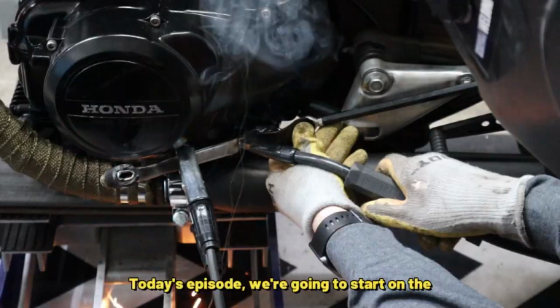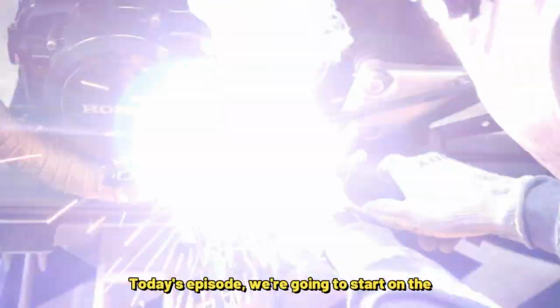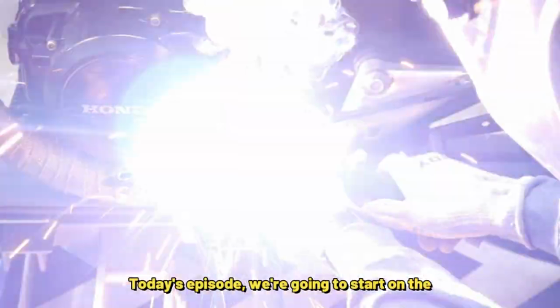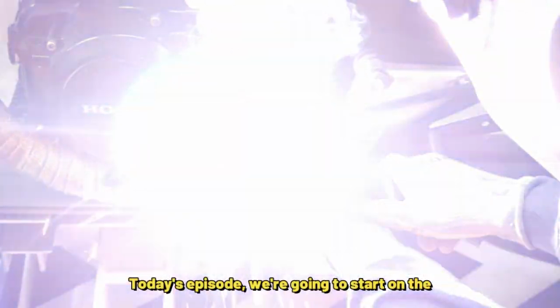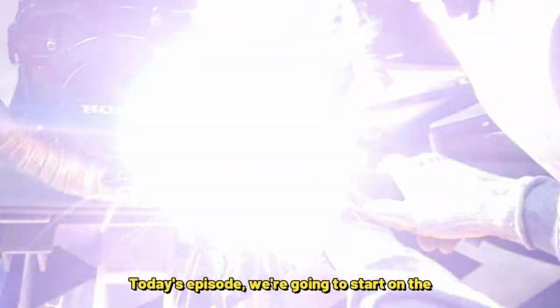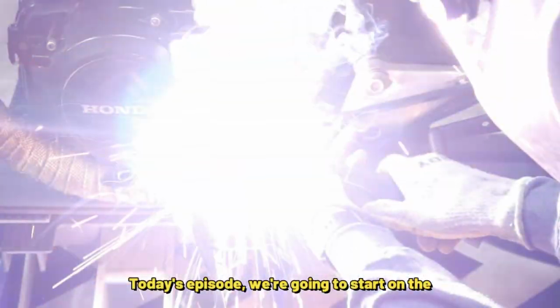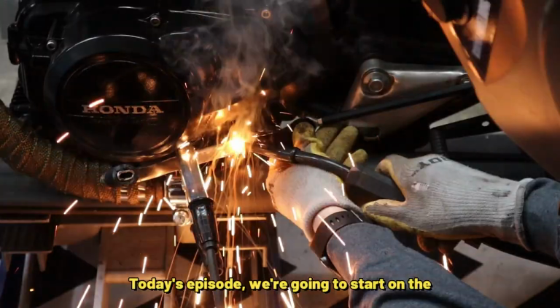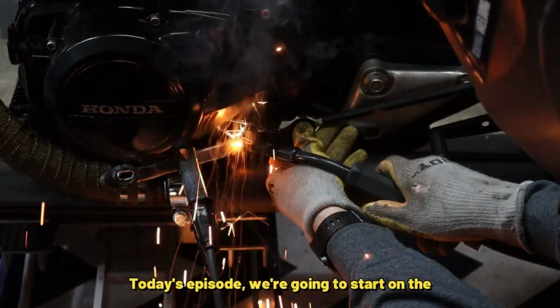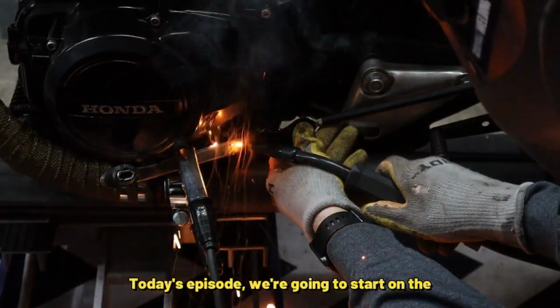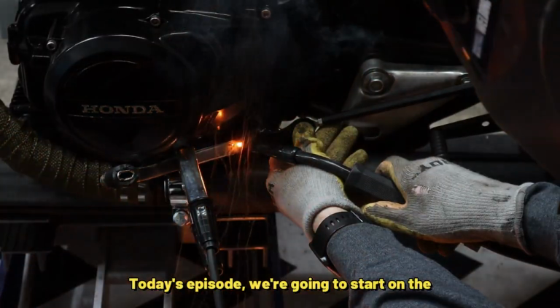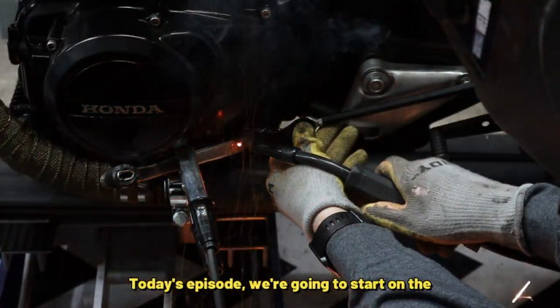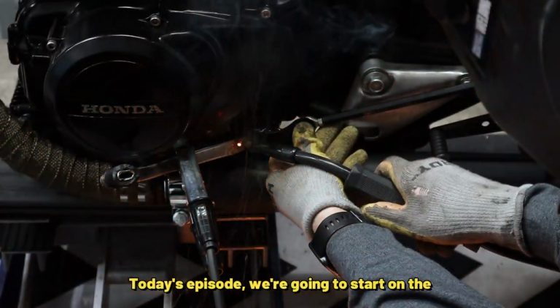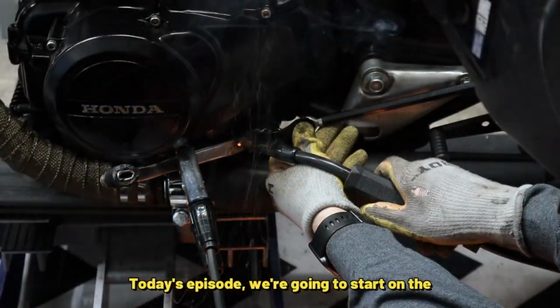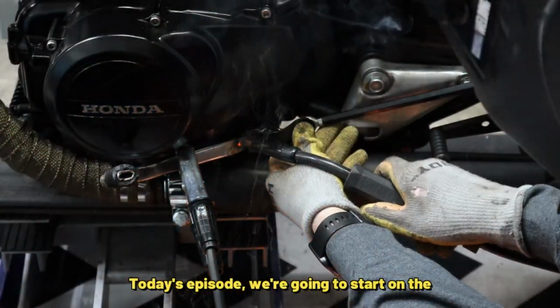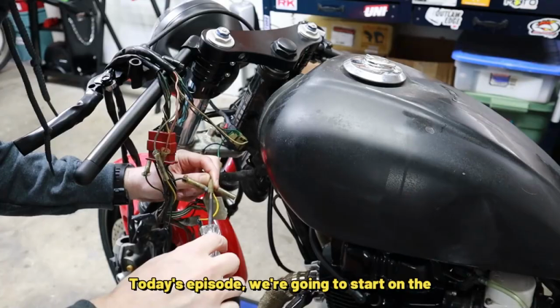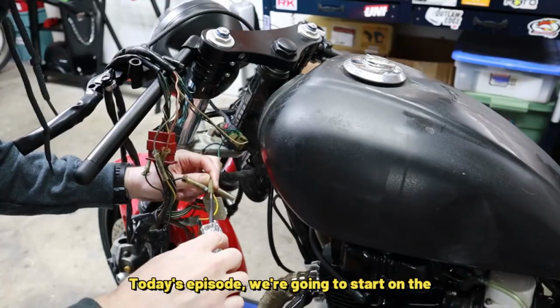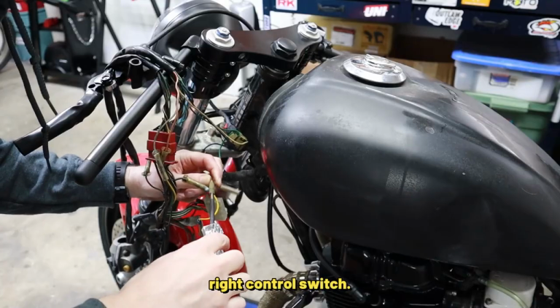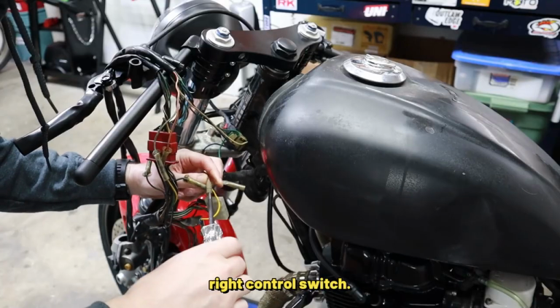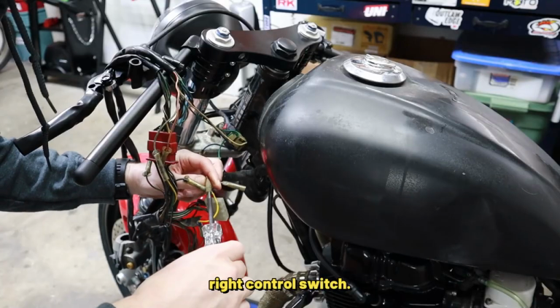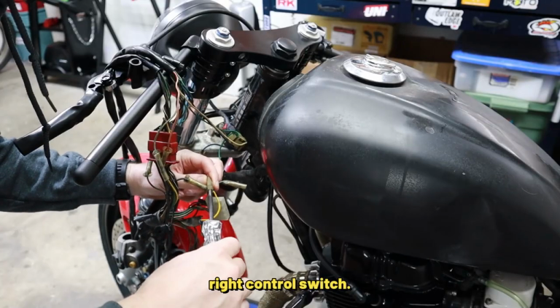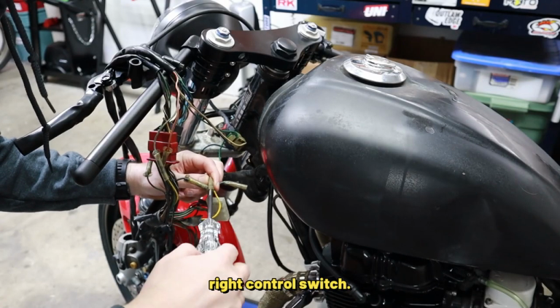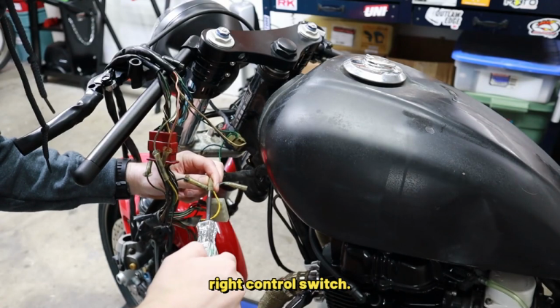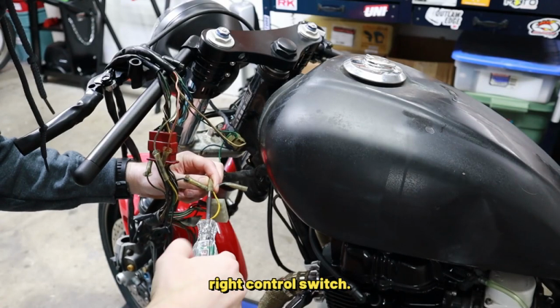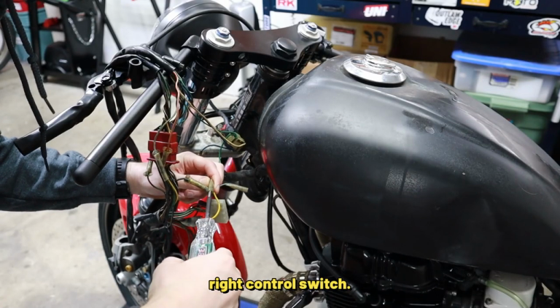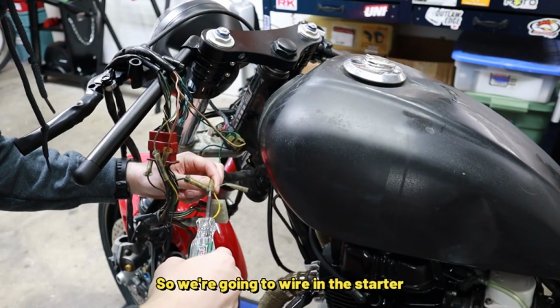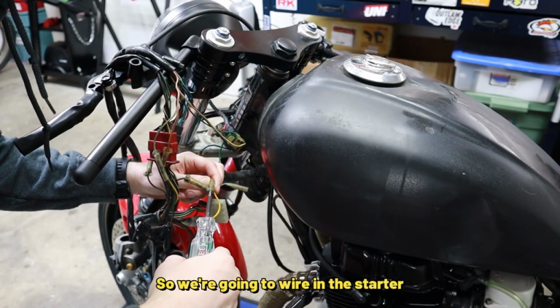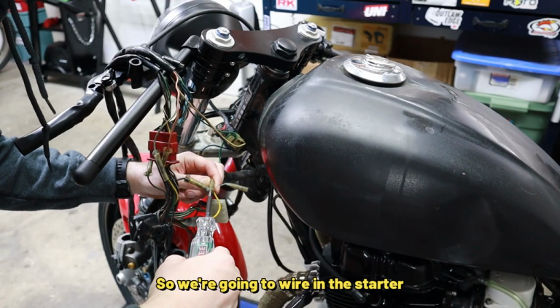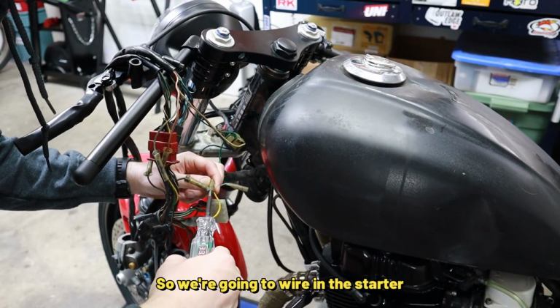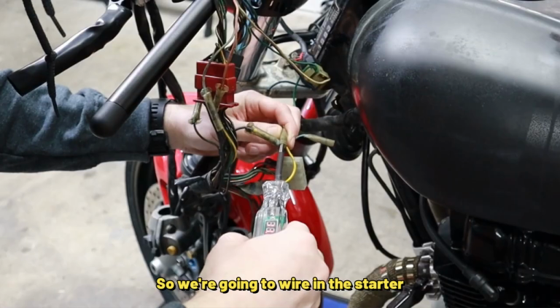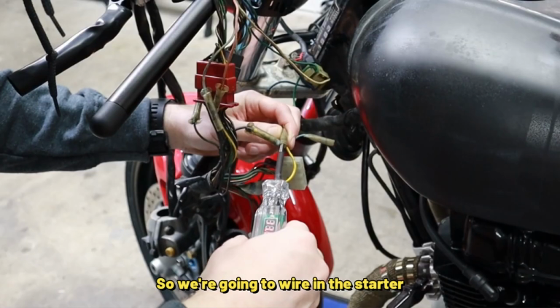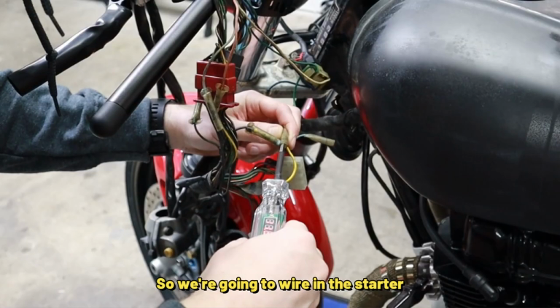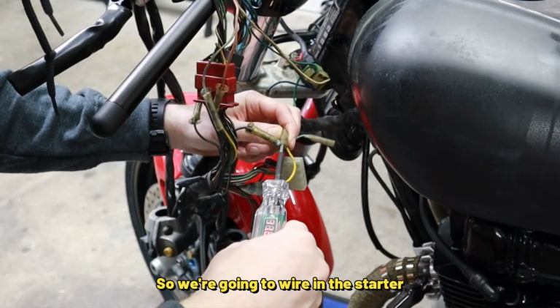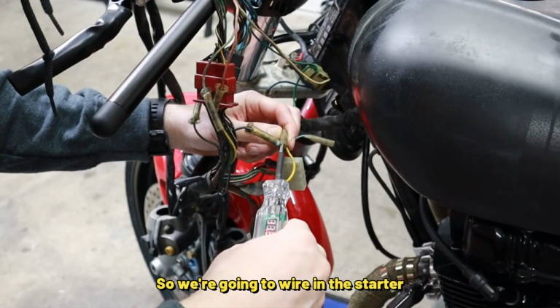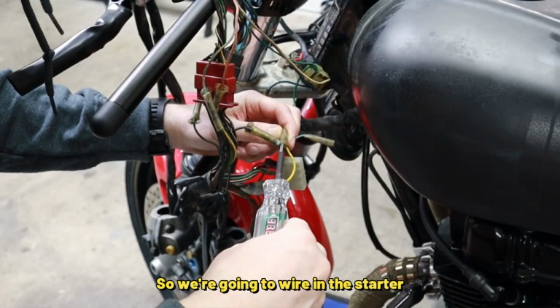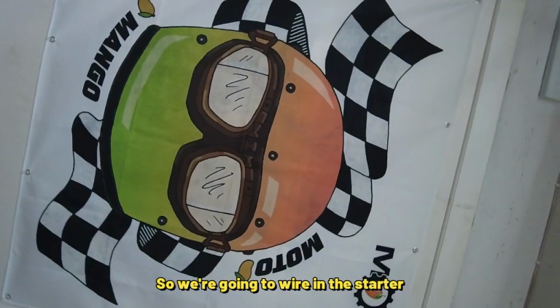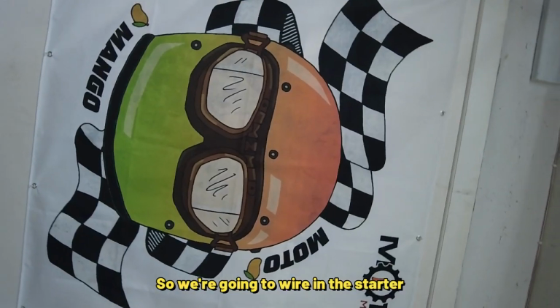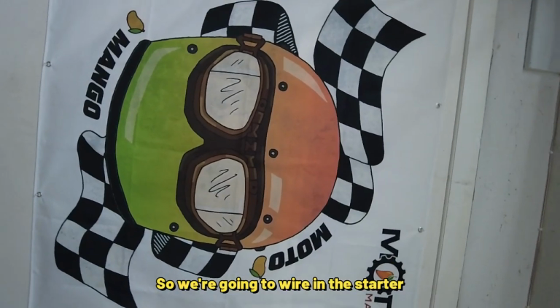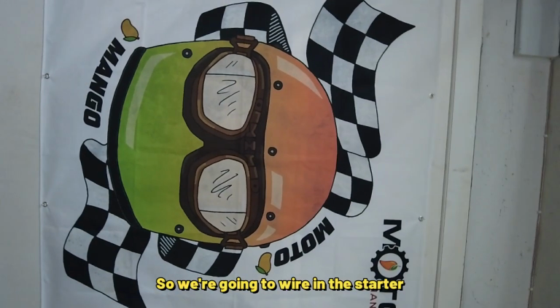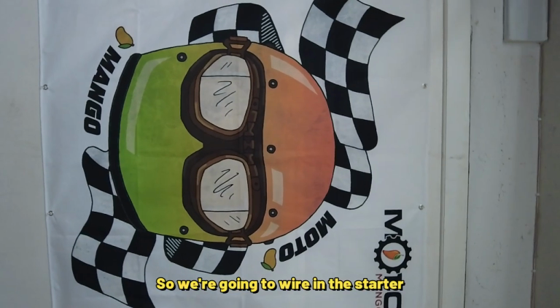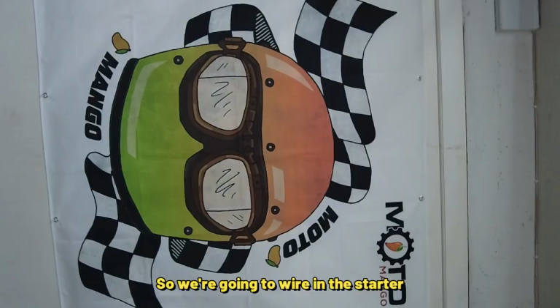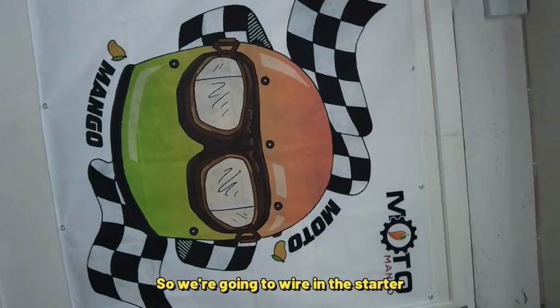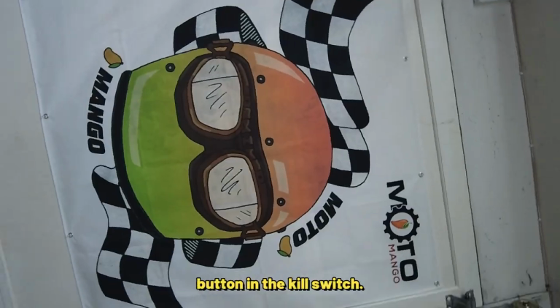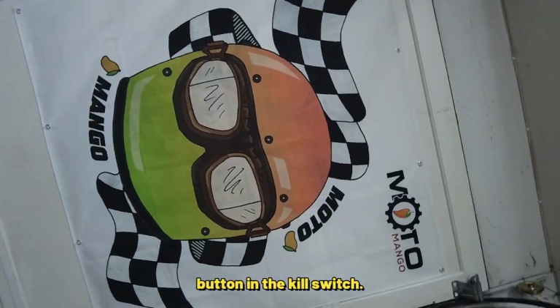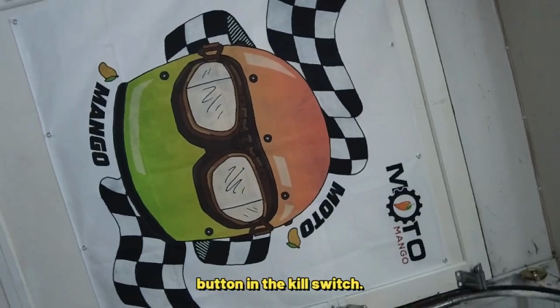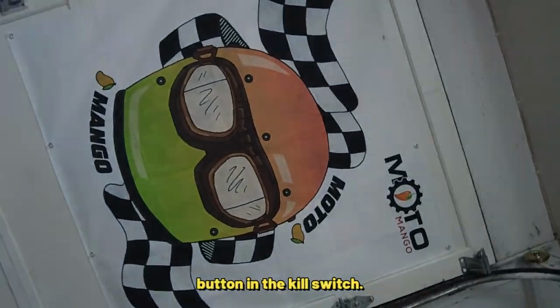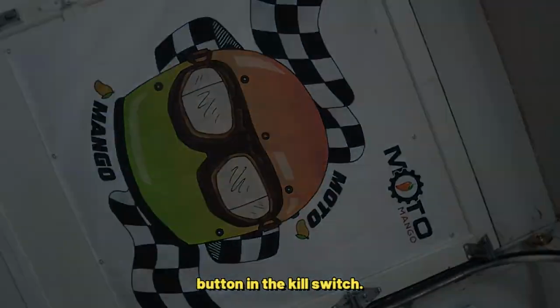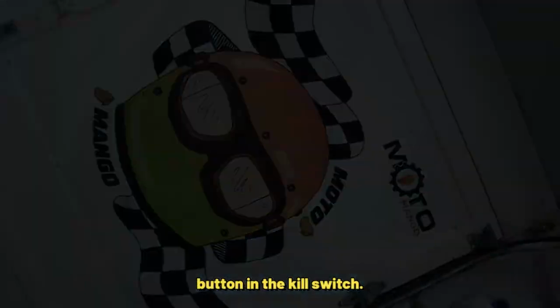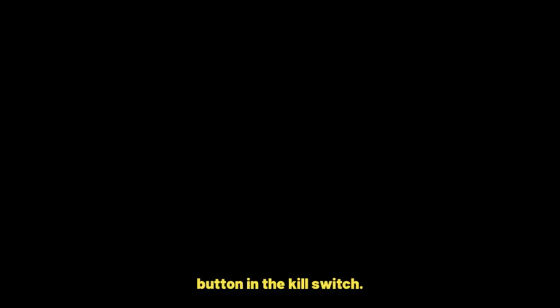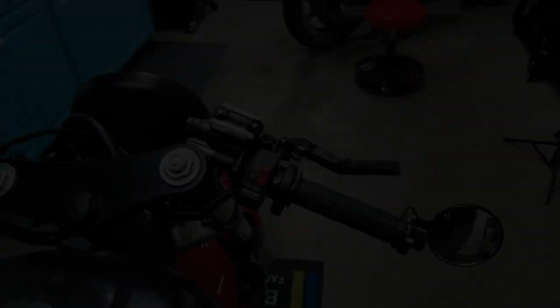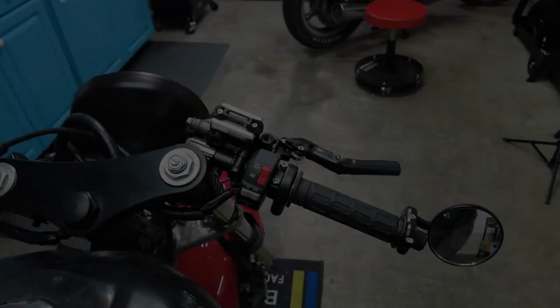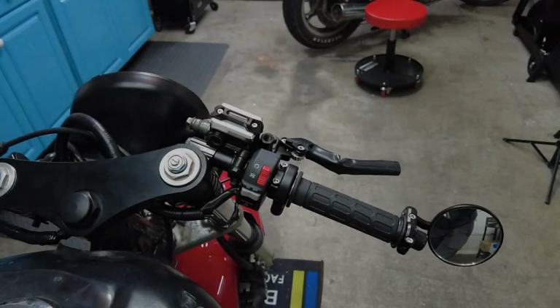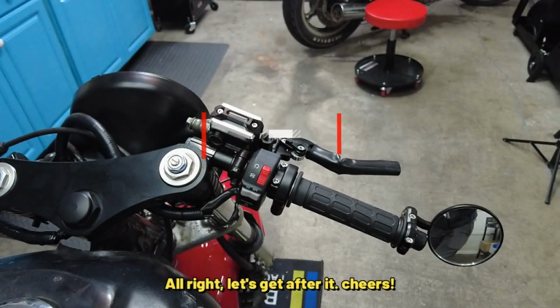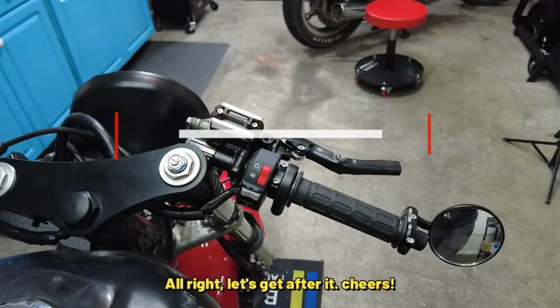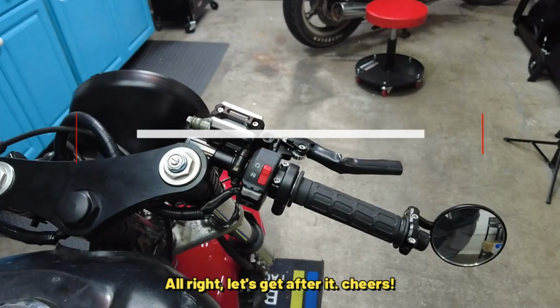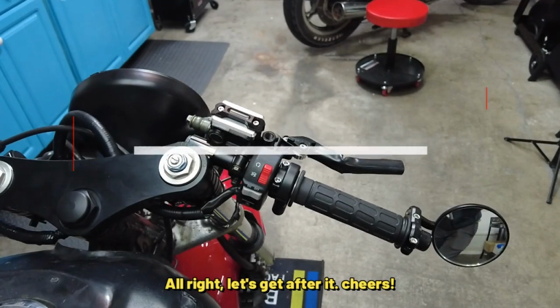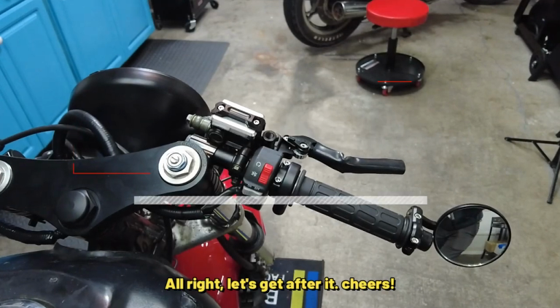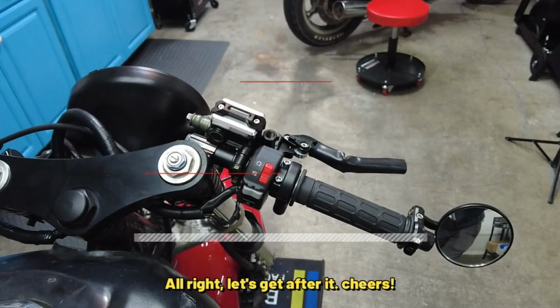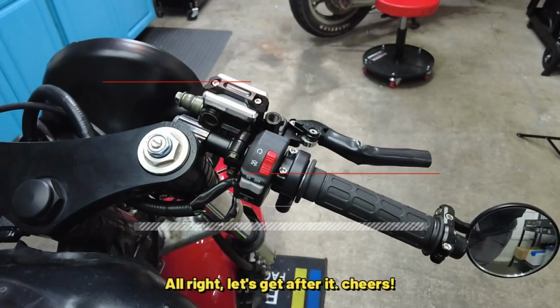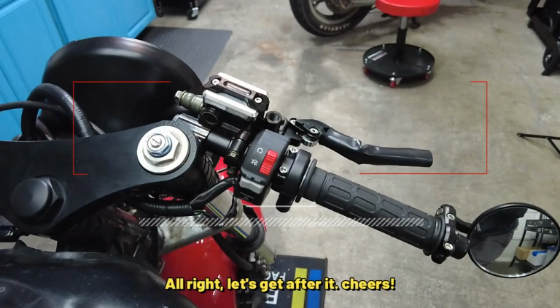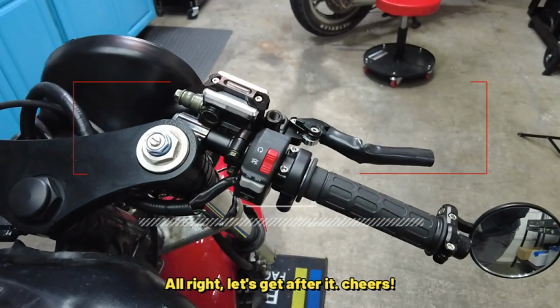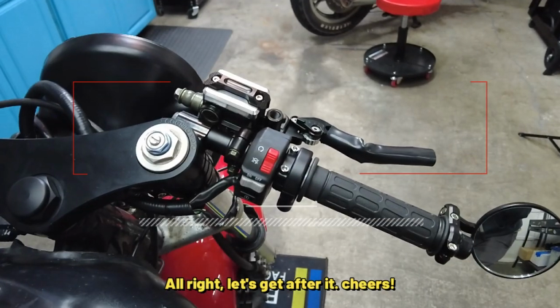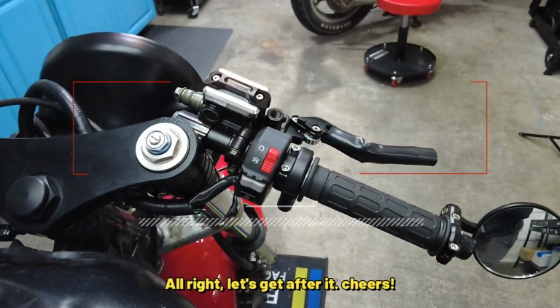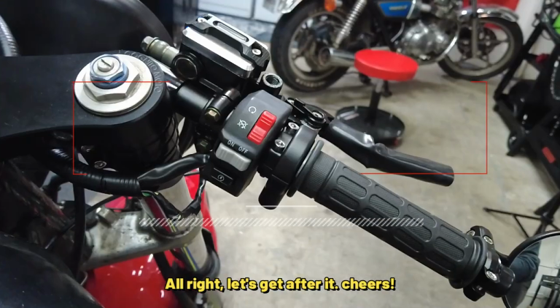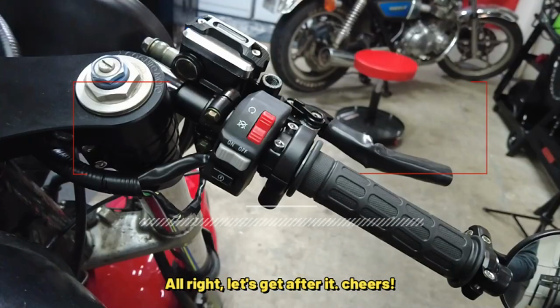In today's episode, we're going to start on the right control switch. We're going to wire in the starter button and the kill switch. Alrighty, let's get after it. Cheers!